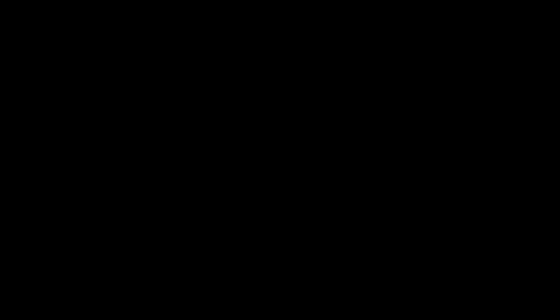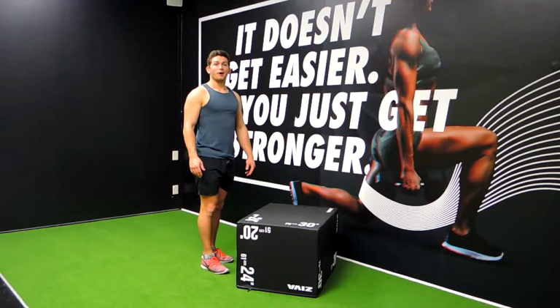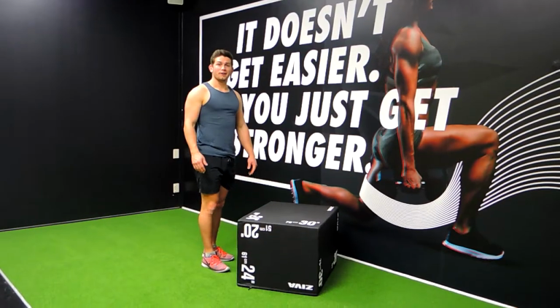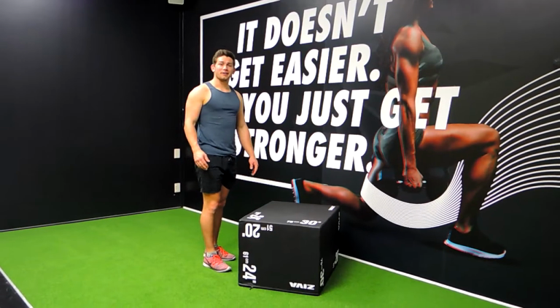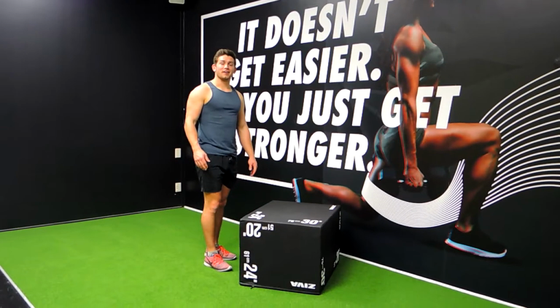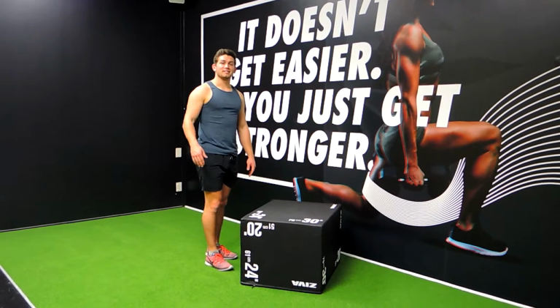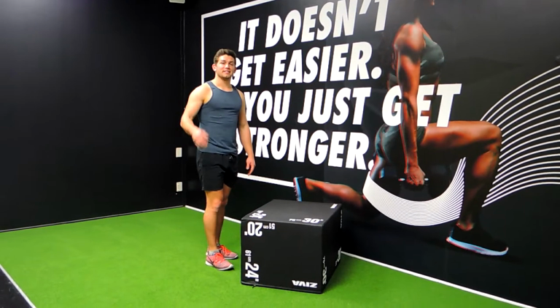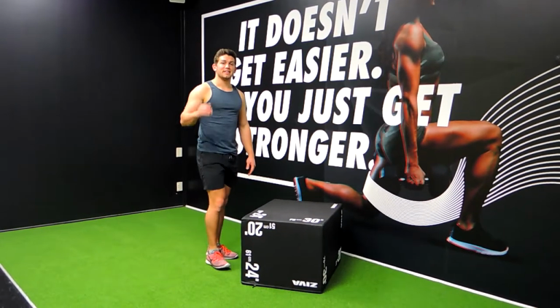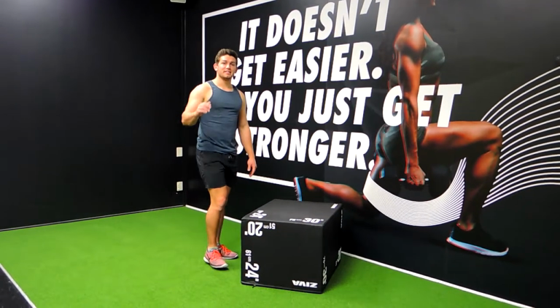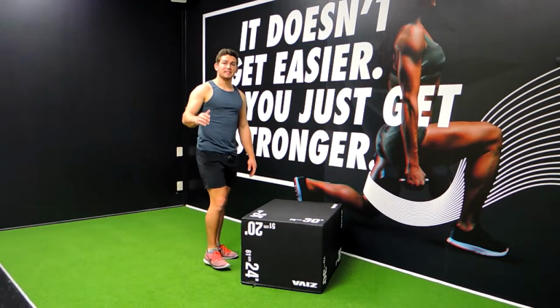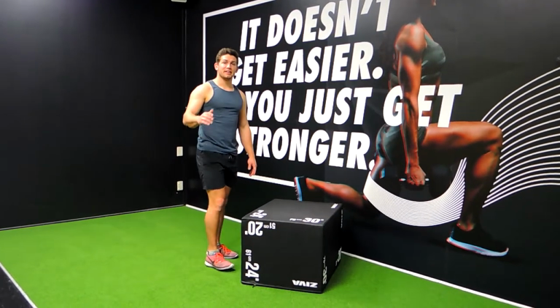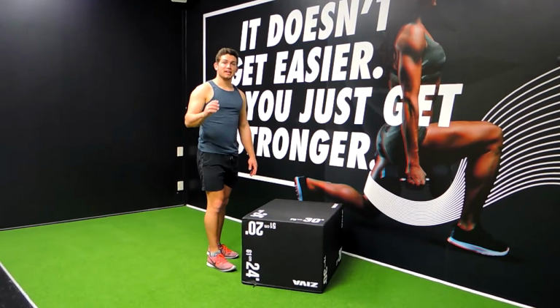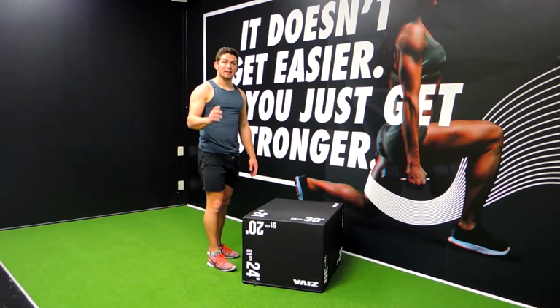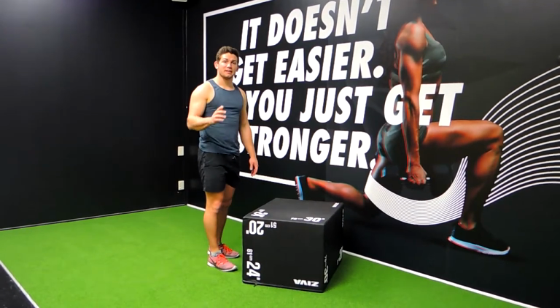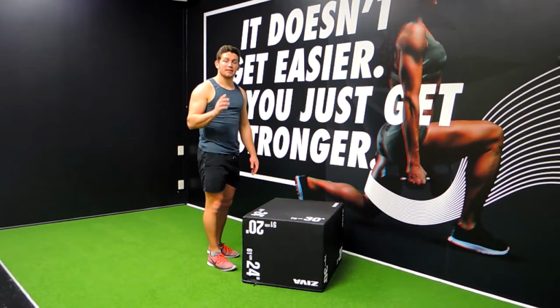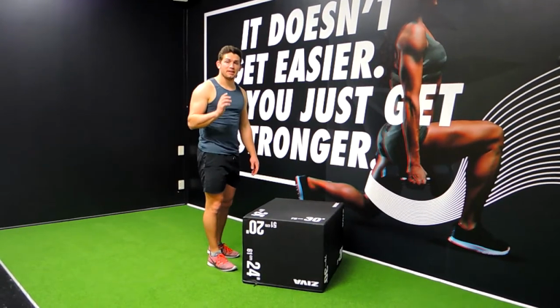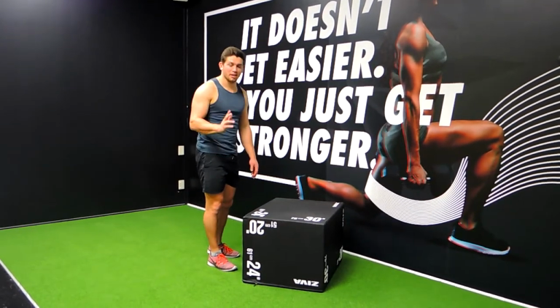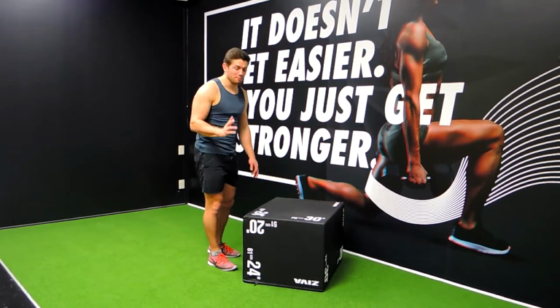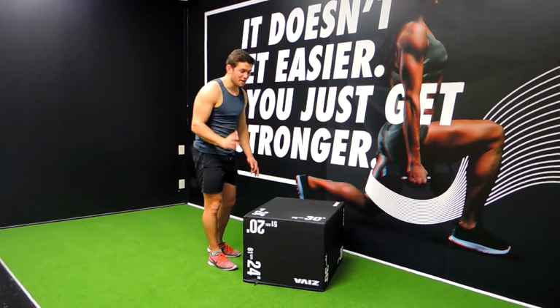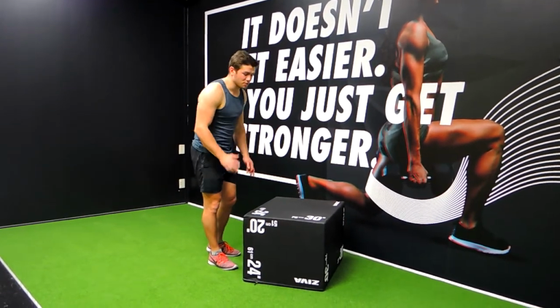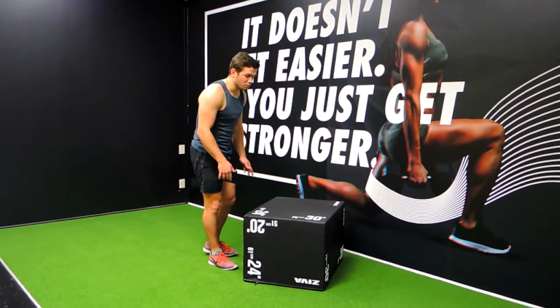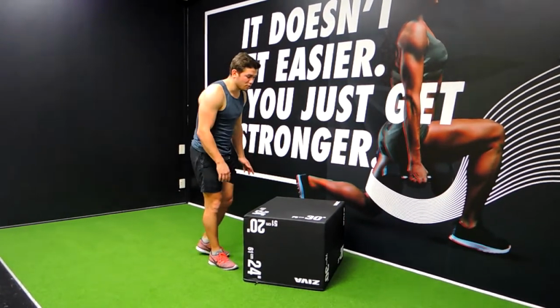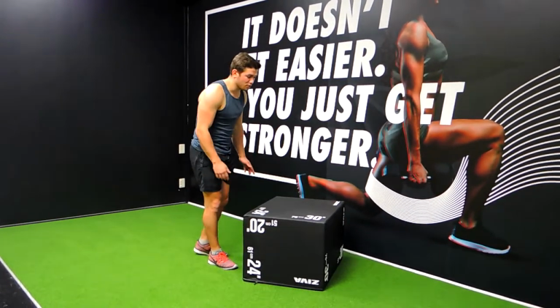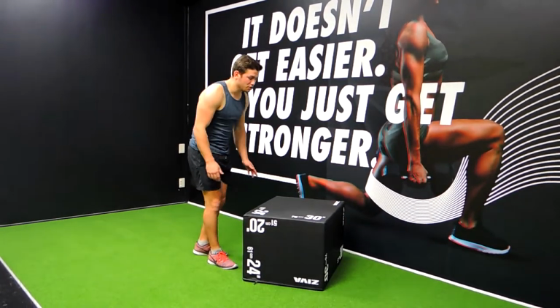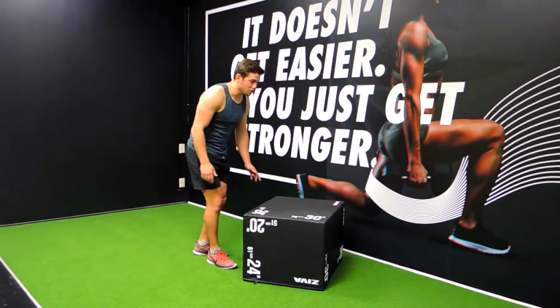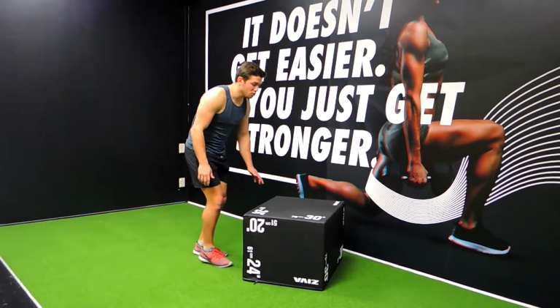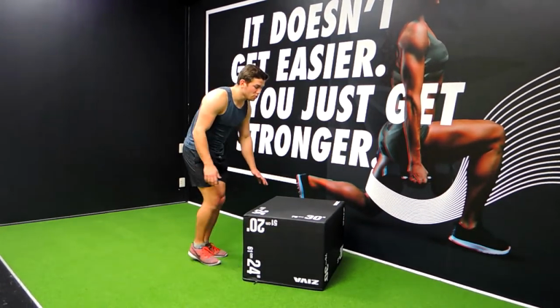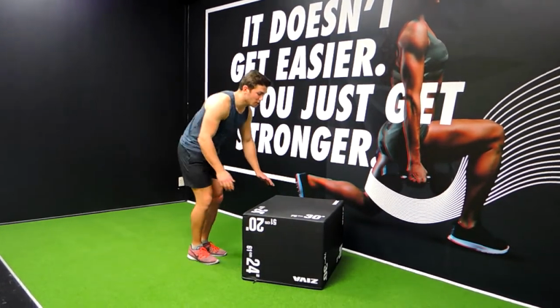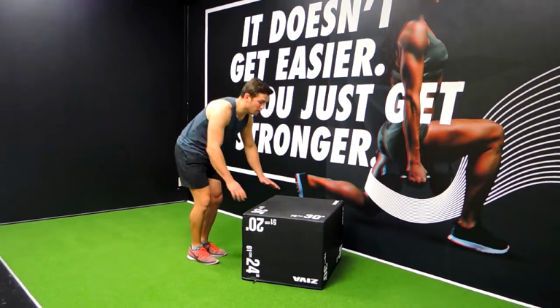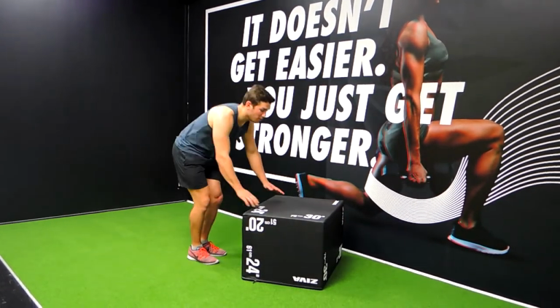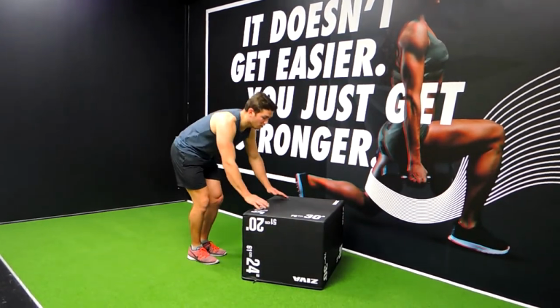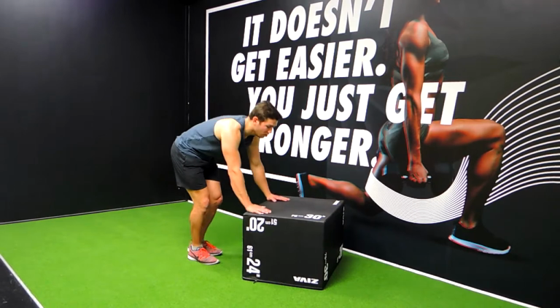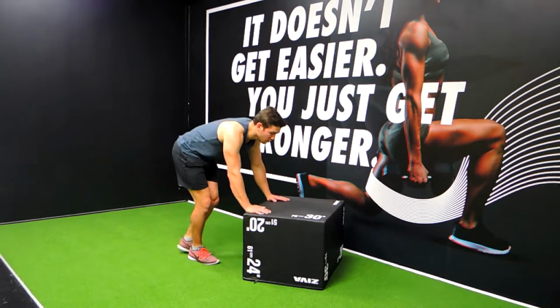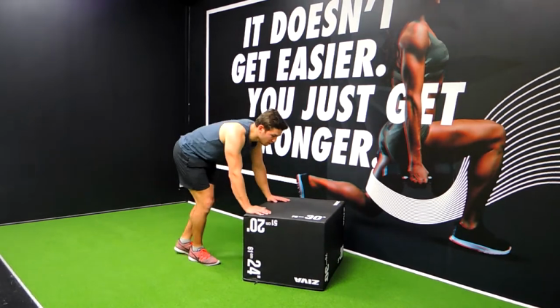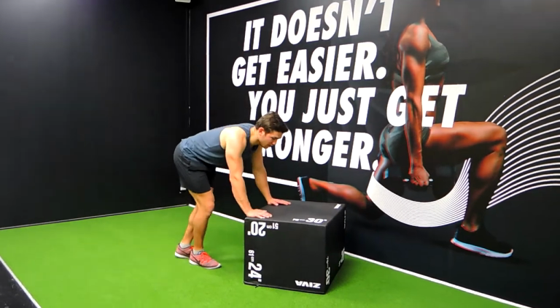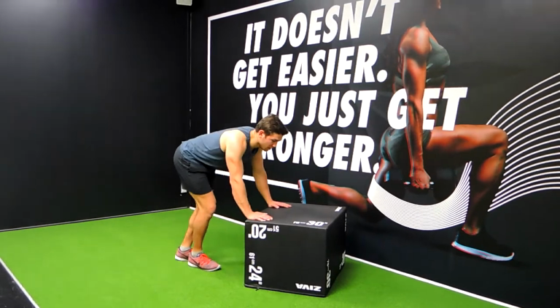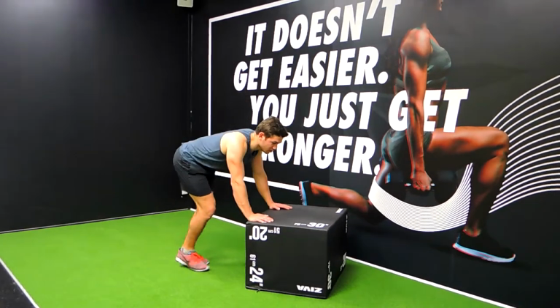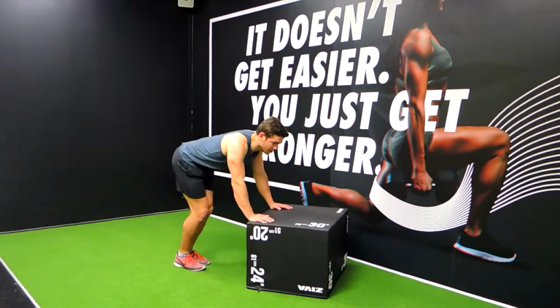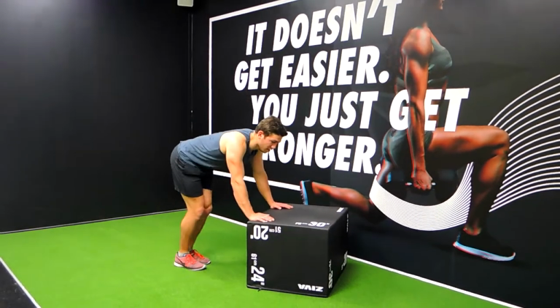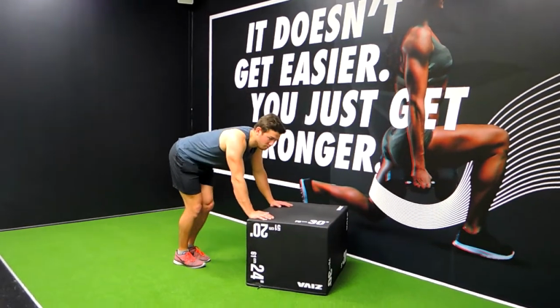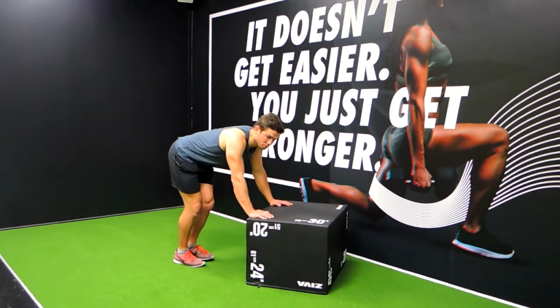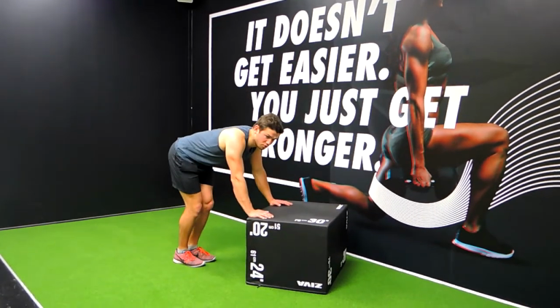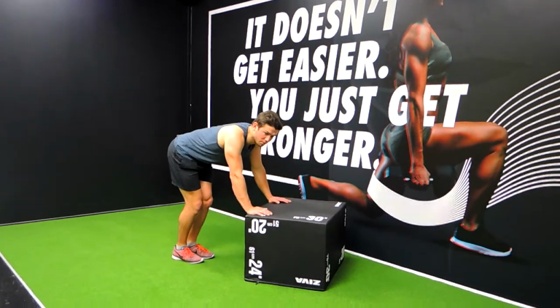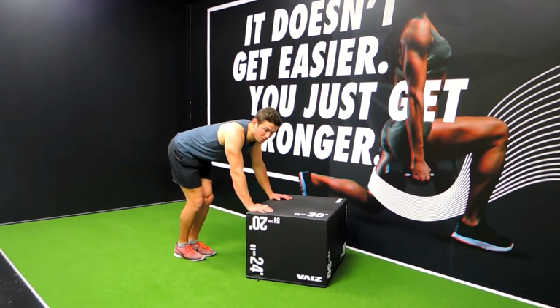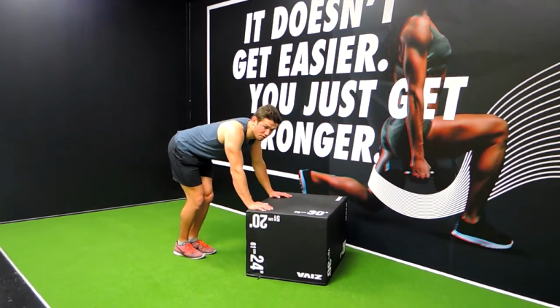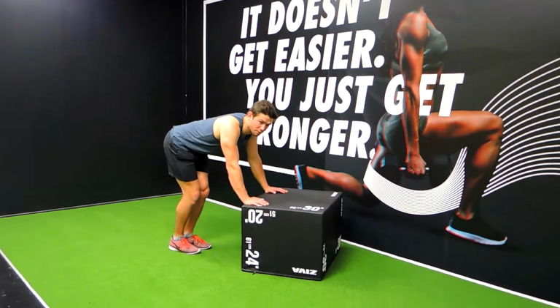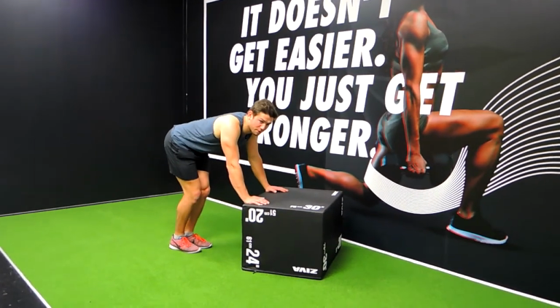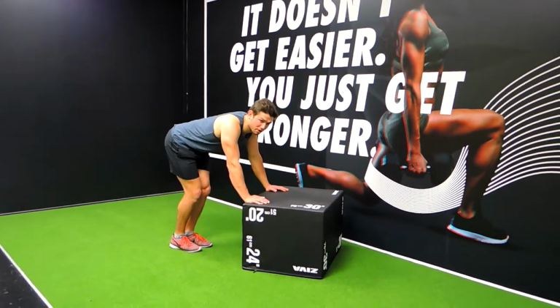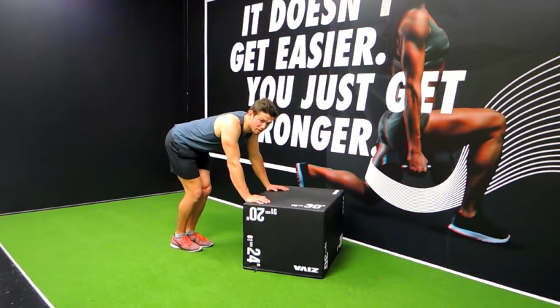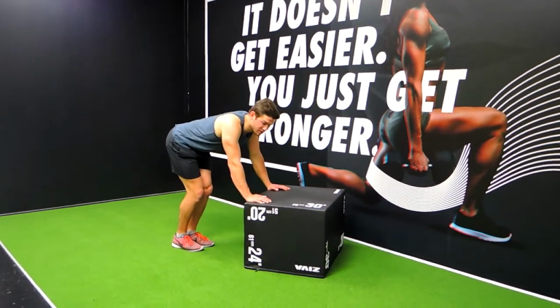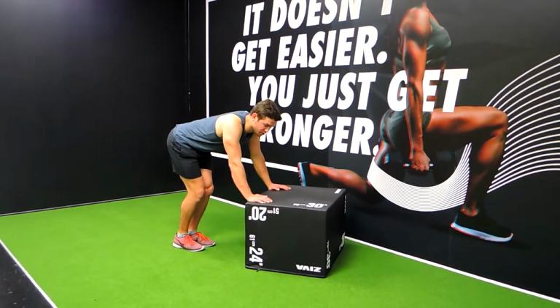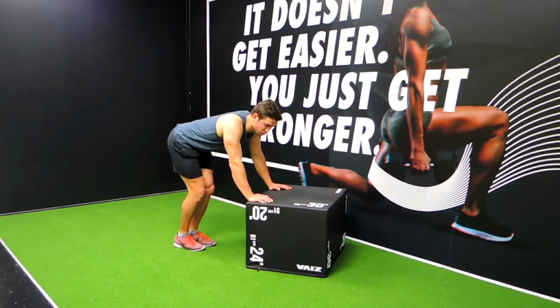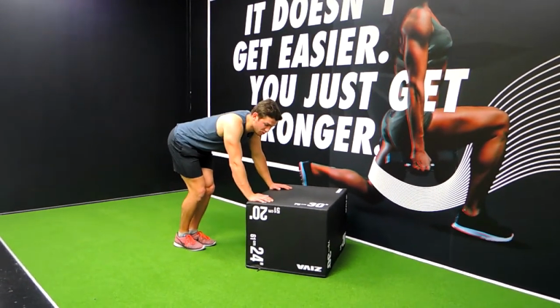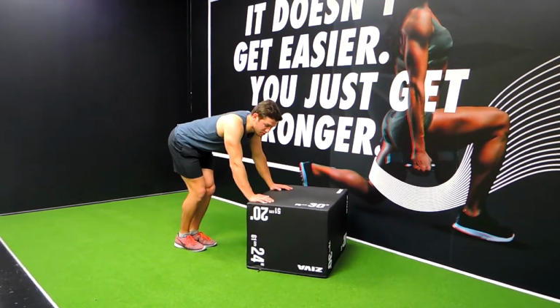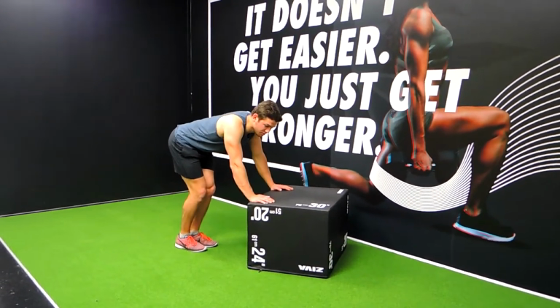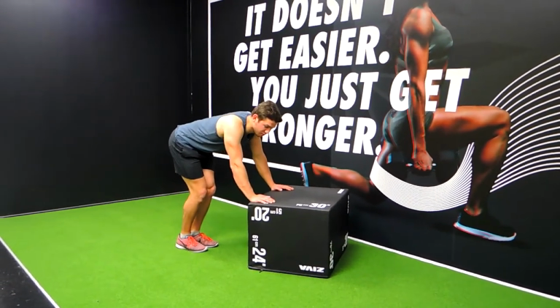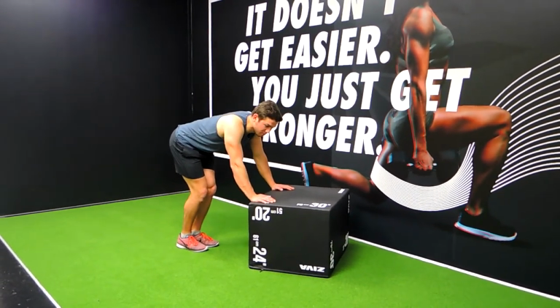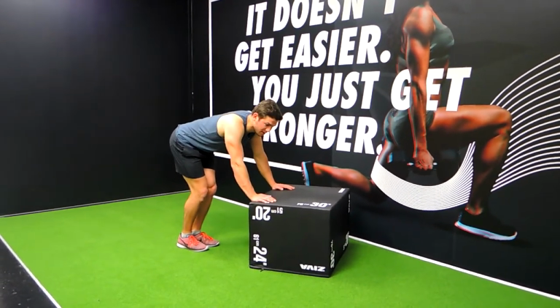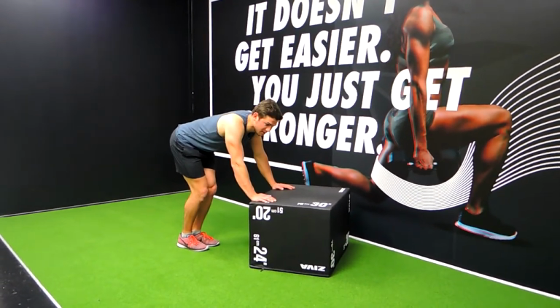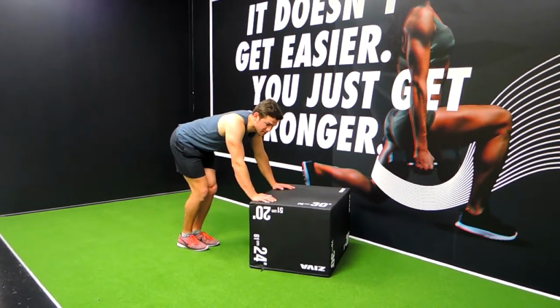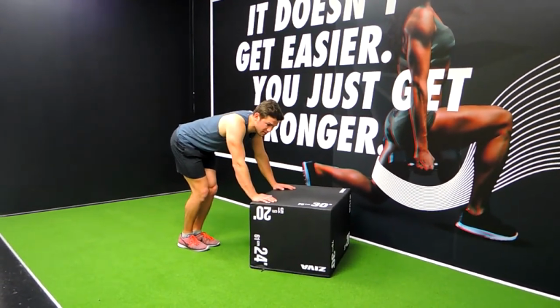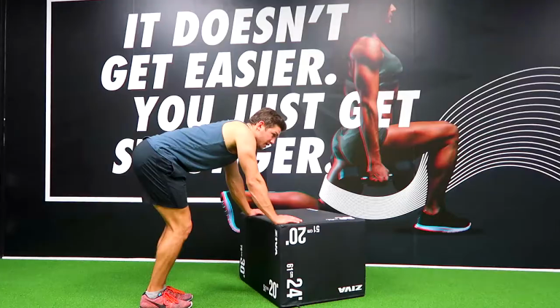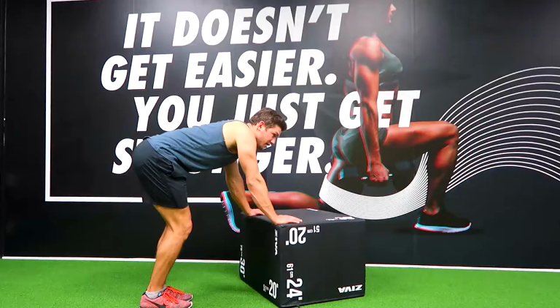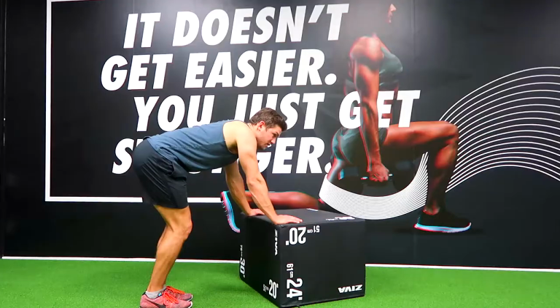These are the leg kickbacks. What I want you to do — come over — so your hips are at around about 90 degrees from the planted leg.